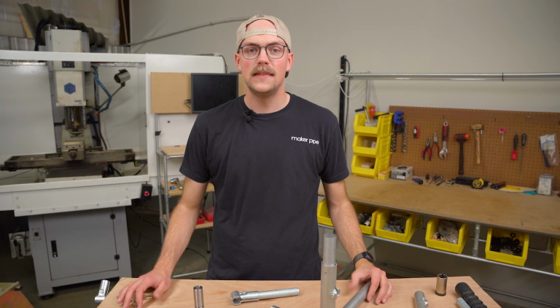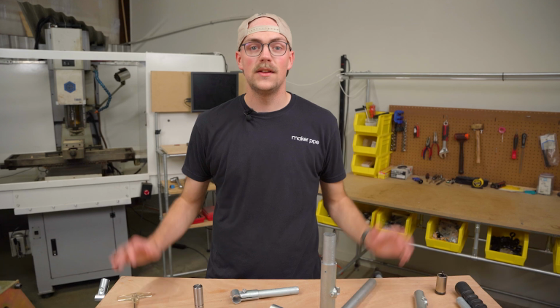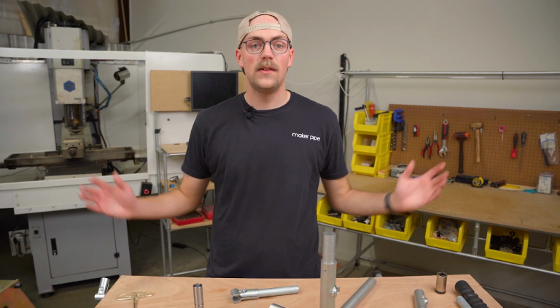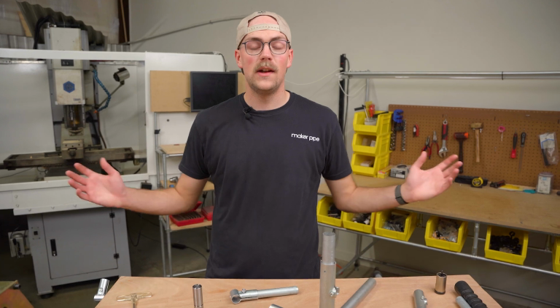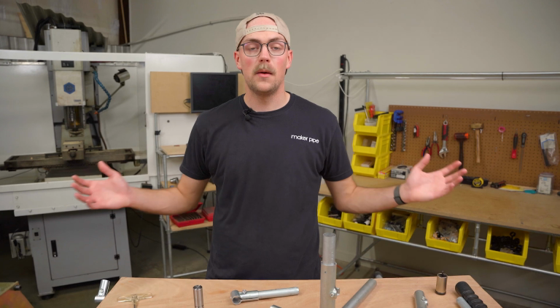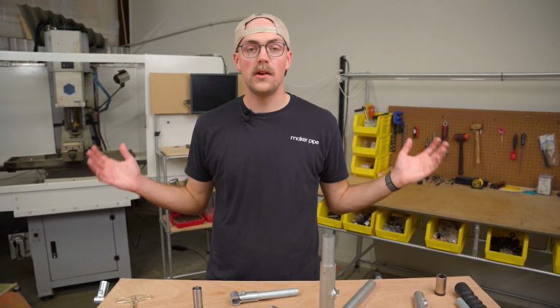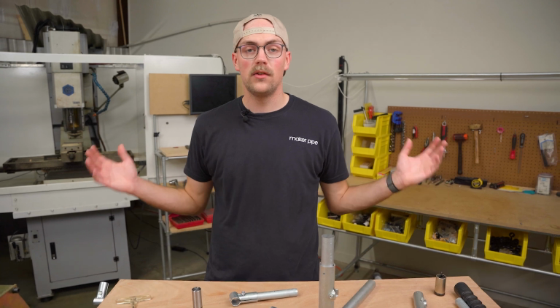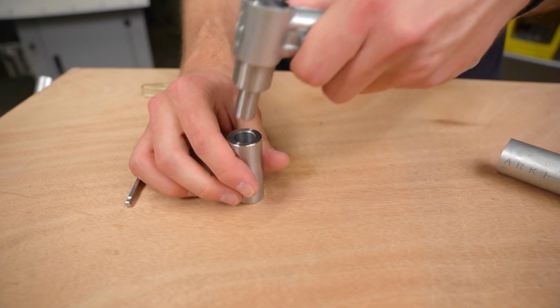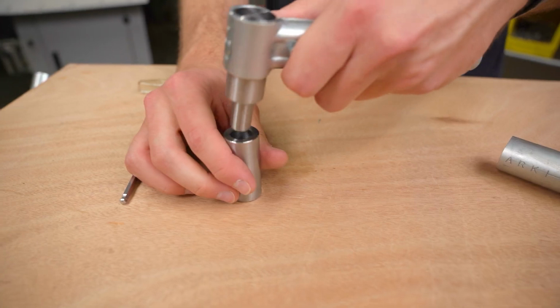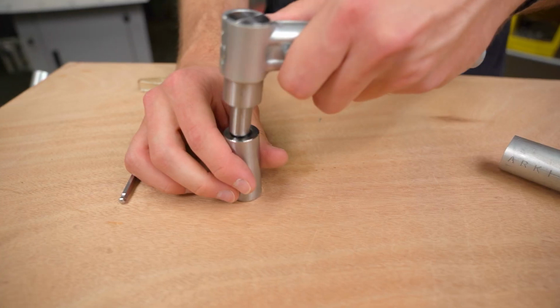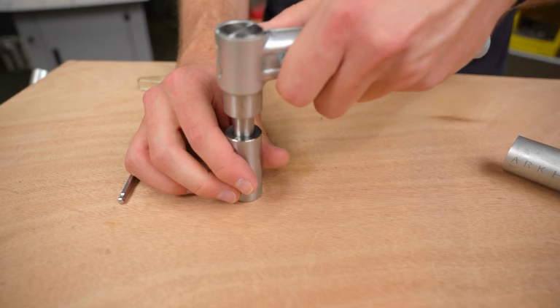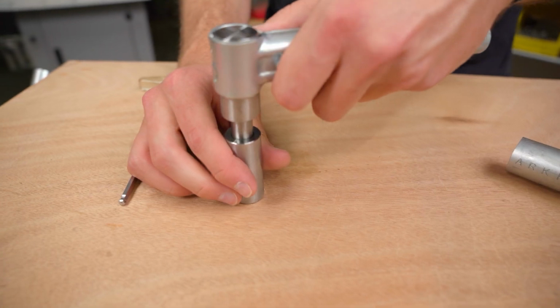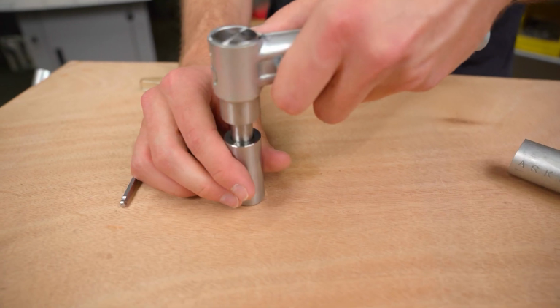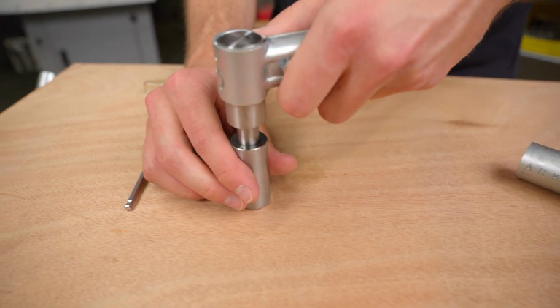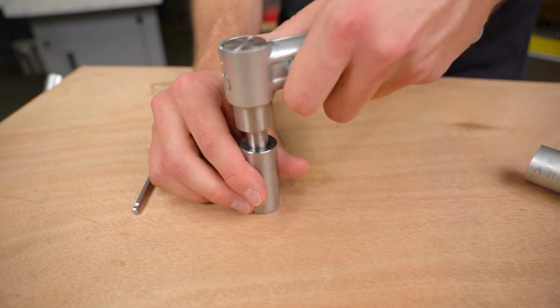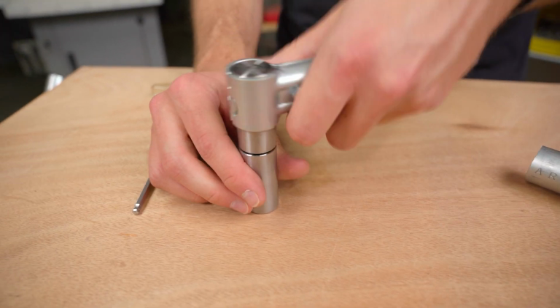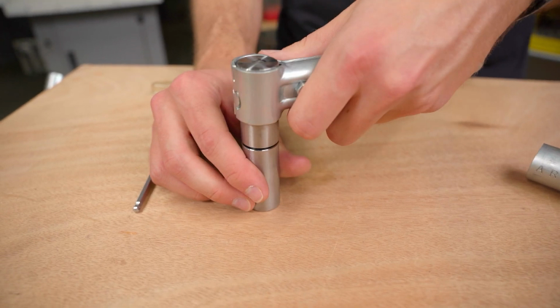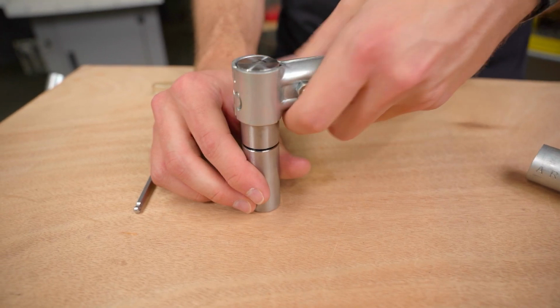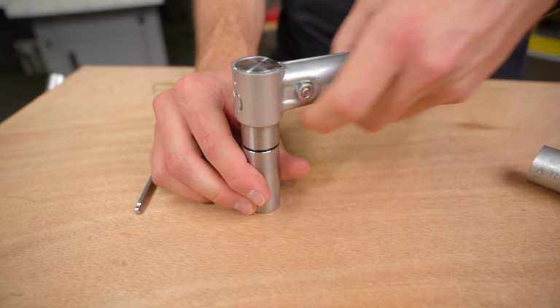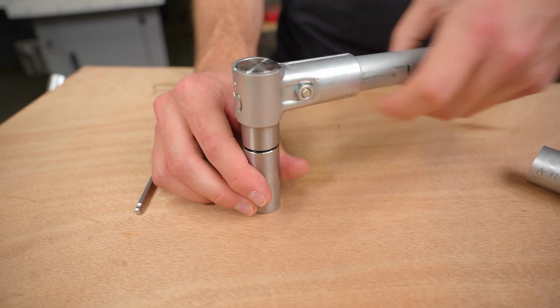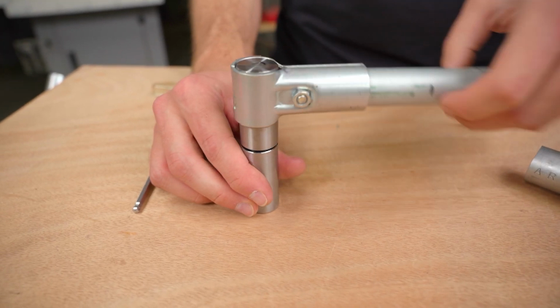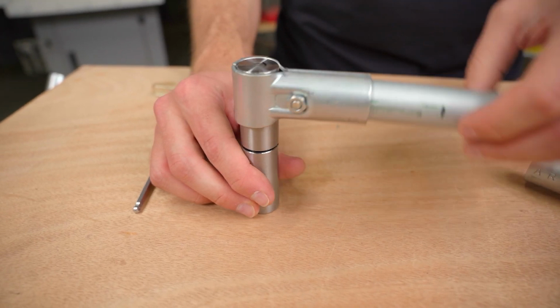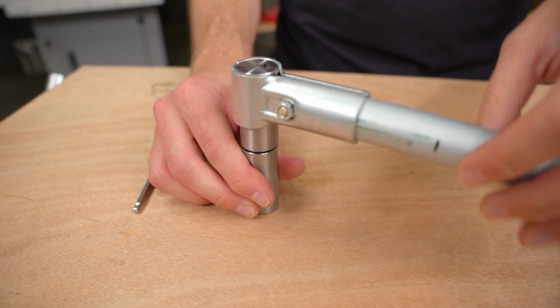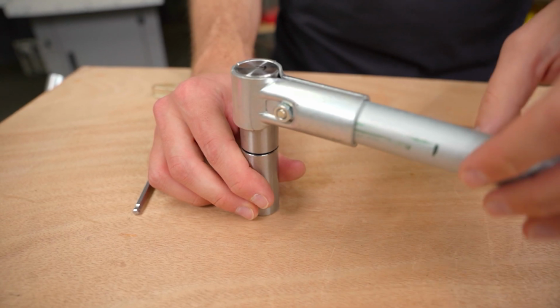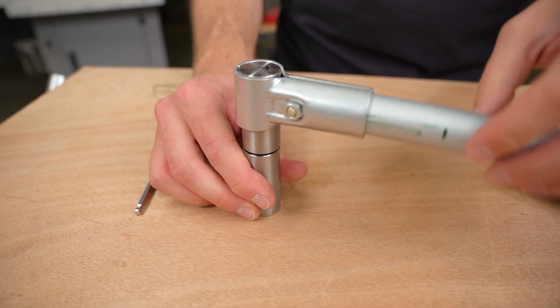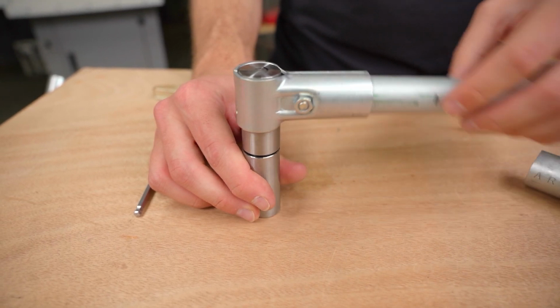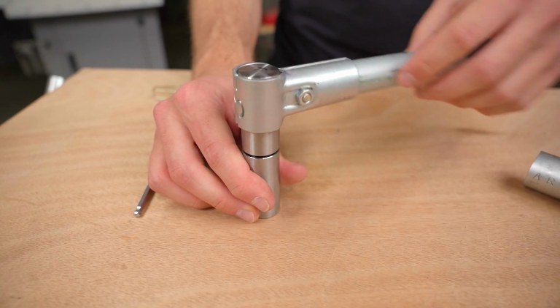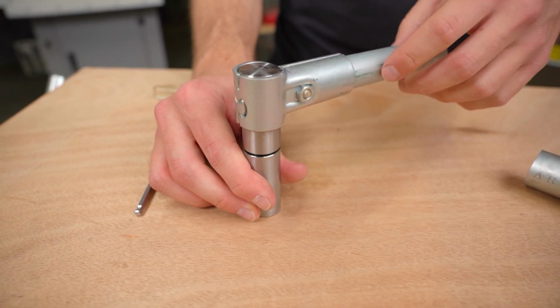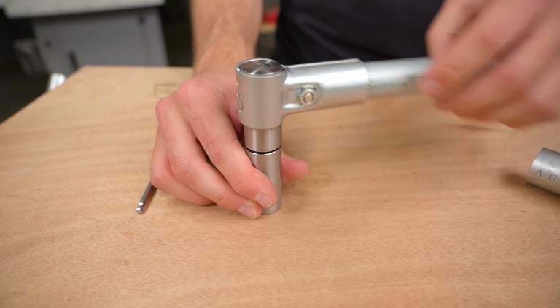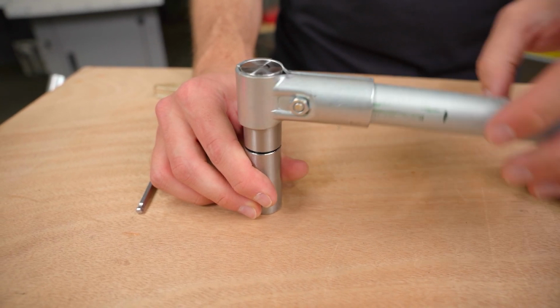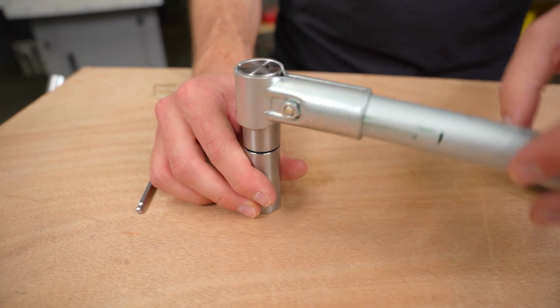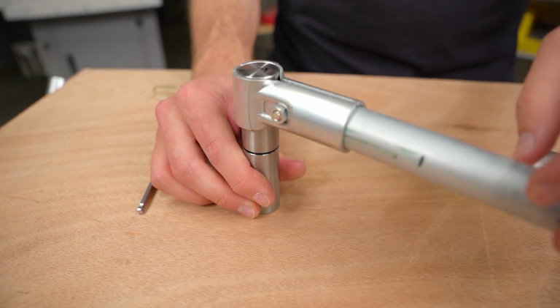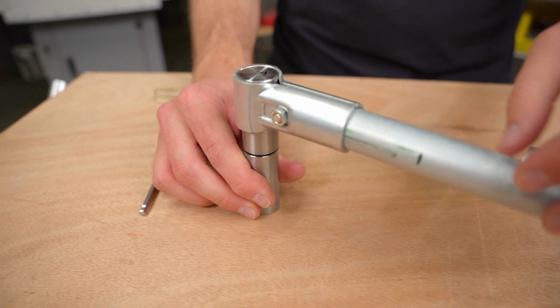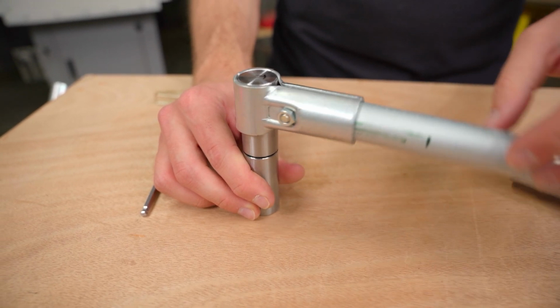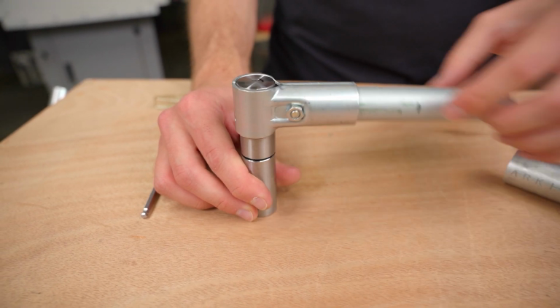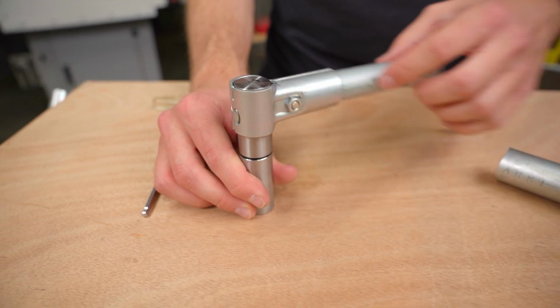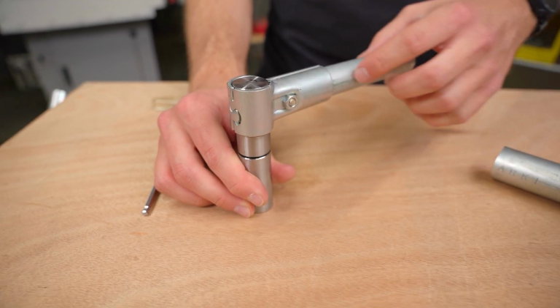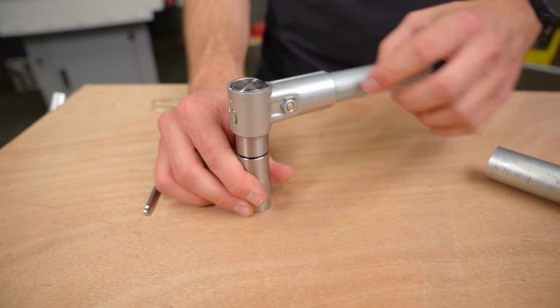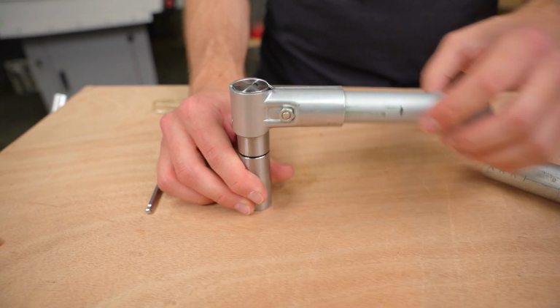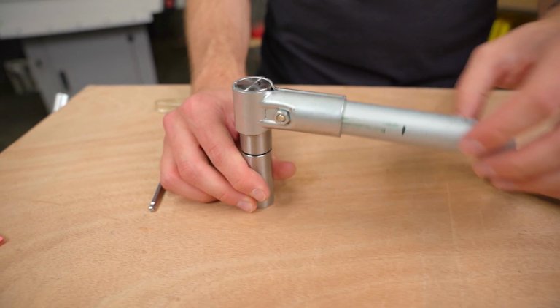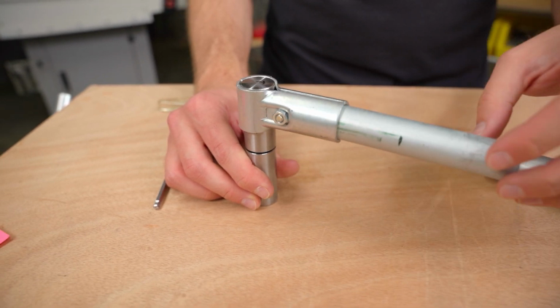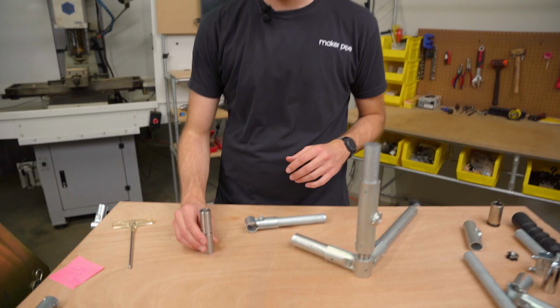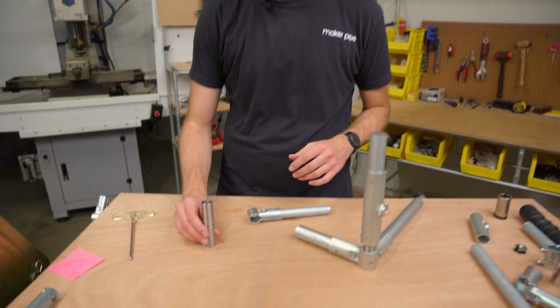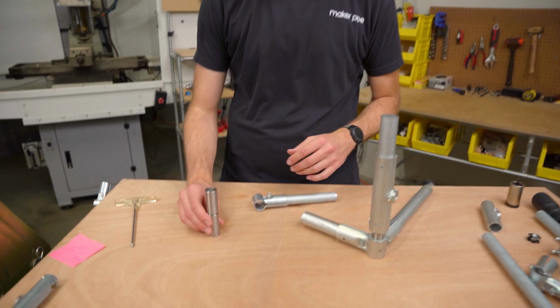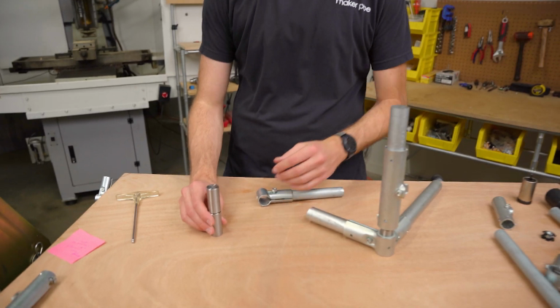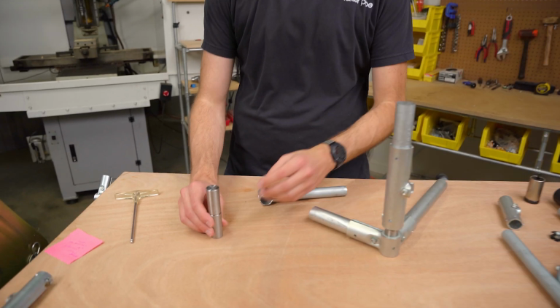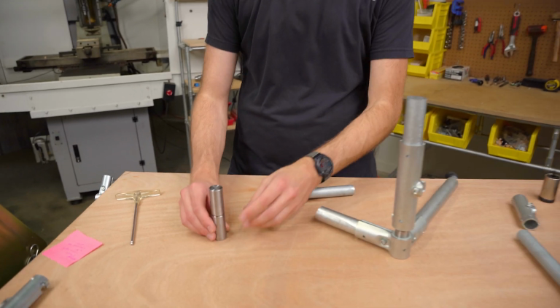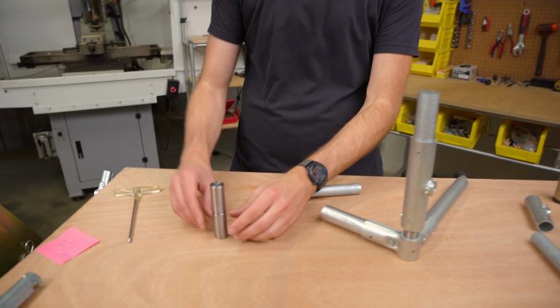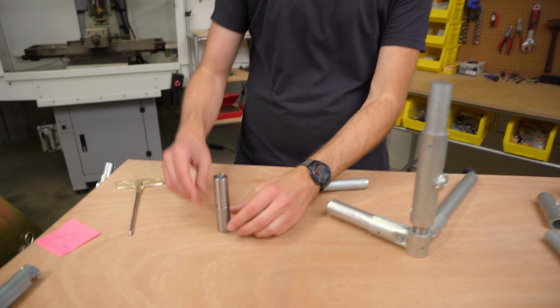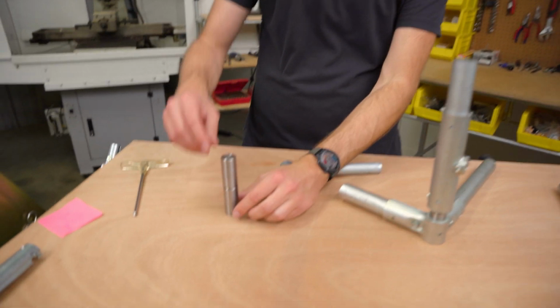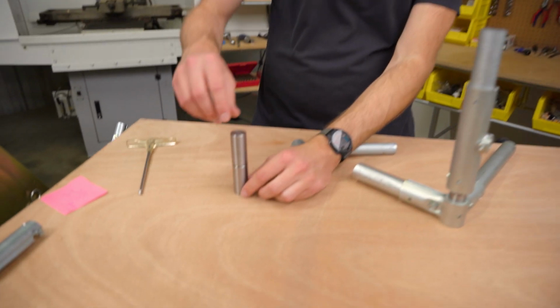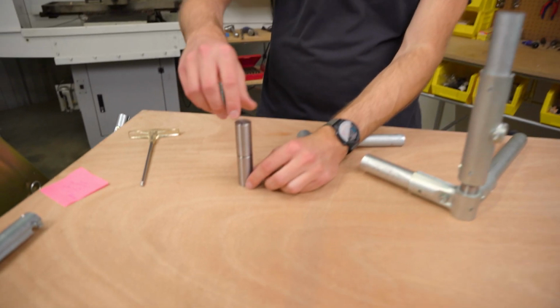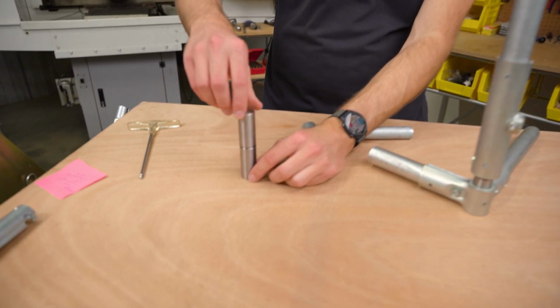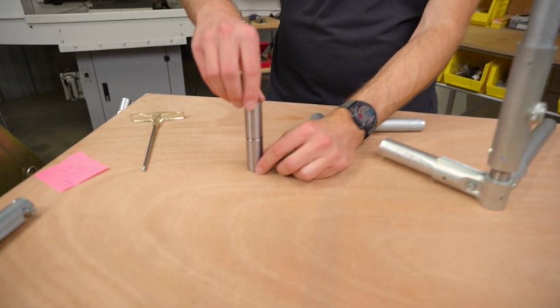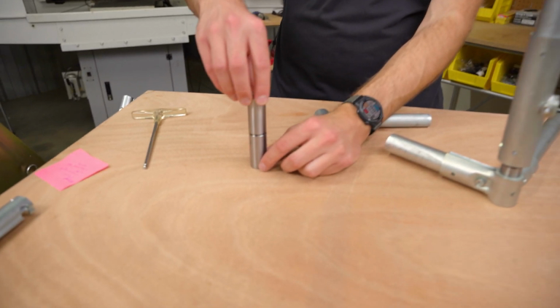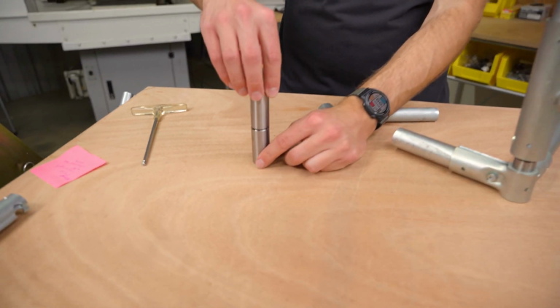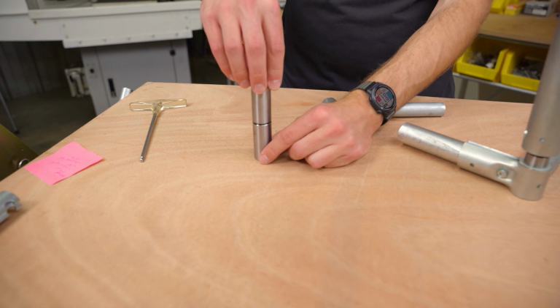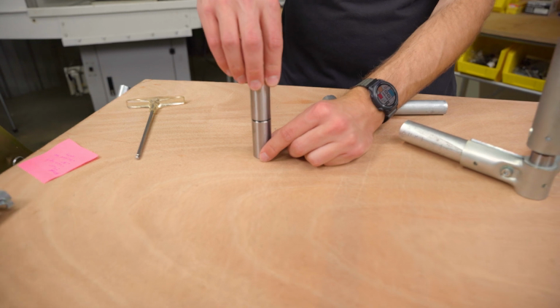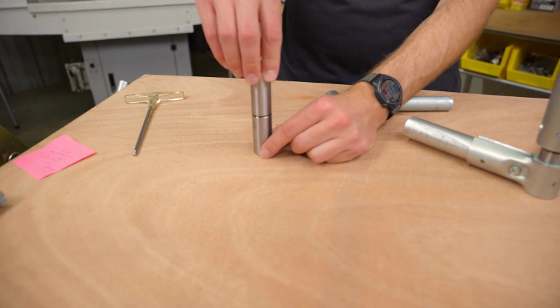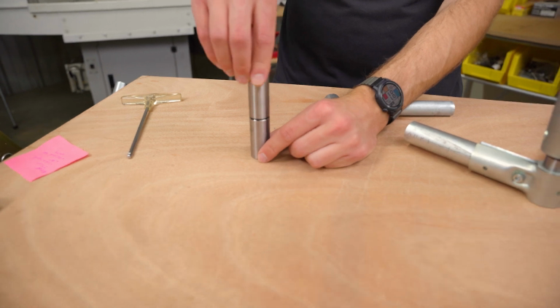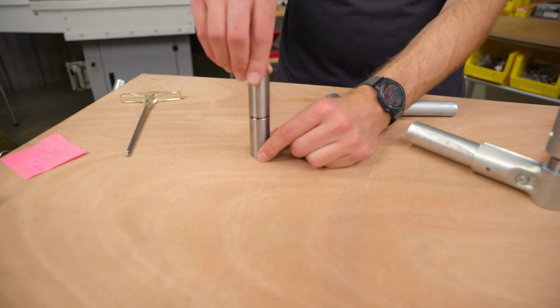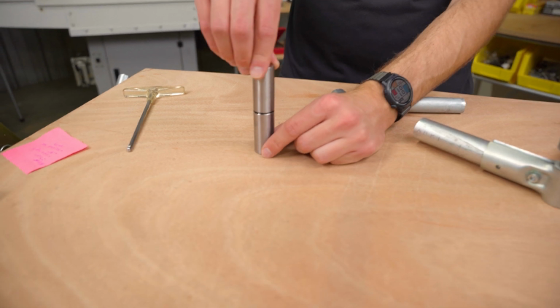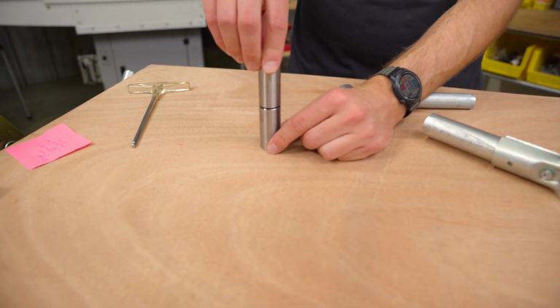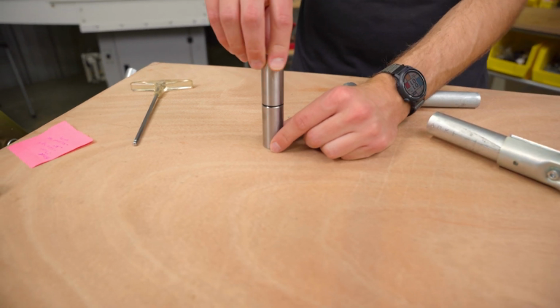In this video, I want to show you guys a hinge solution for EMT Conduit that I'm really excited about. Huge shout out to Jason for sharing this — this is so cool.